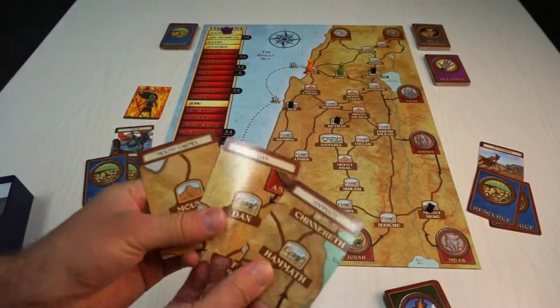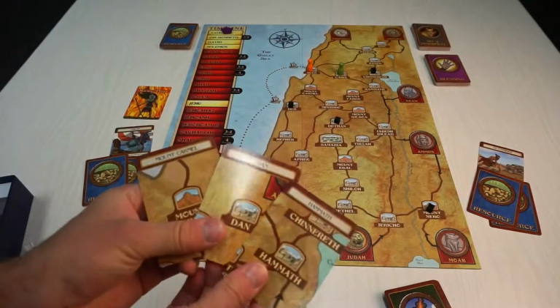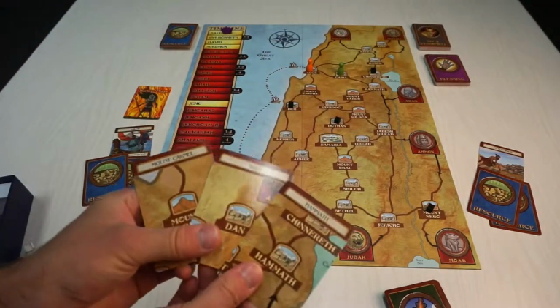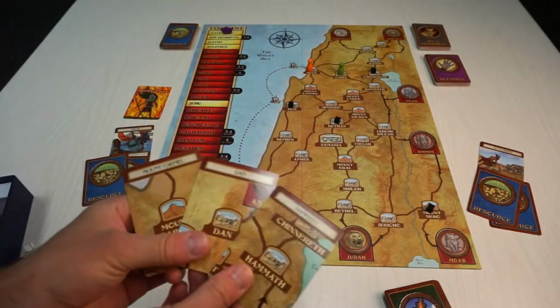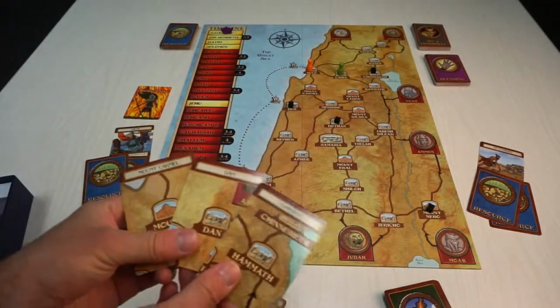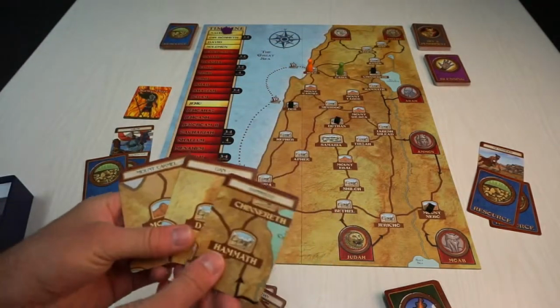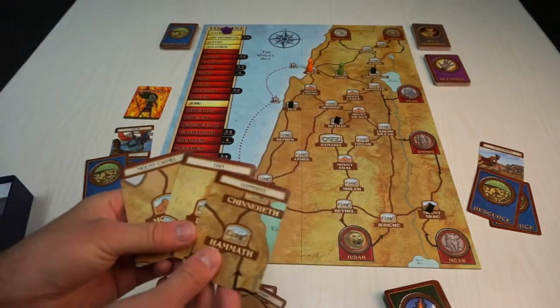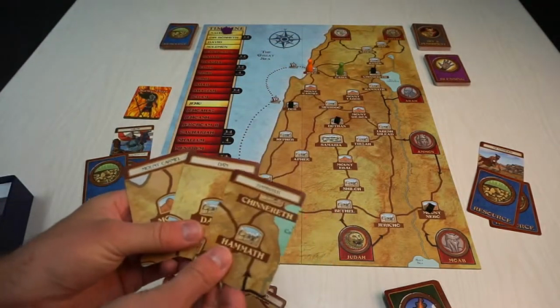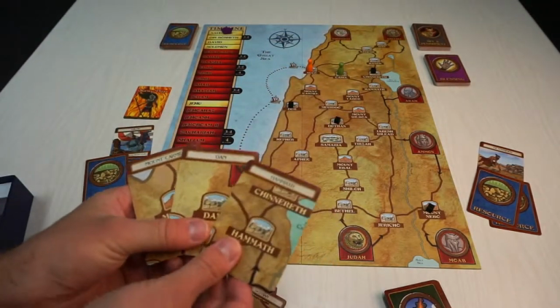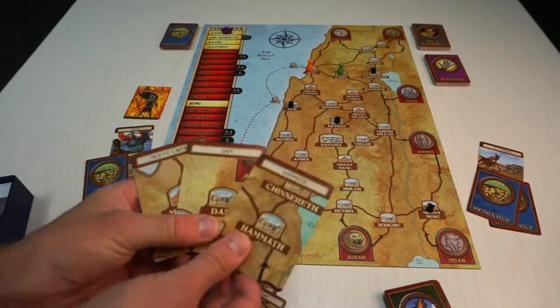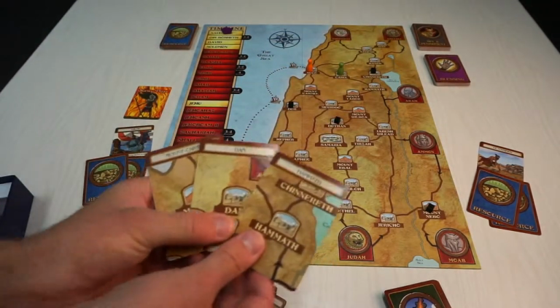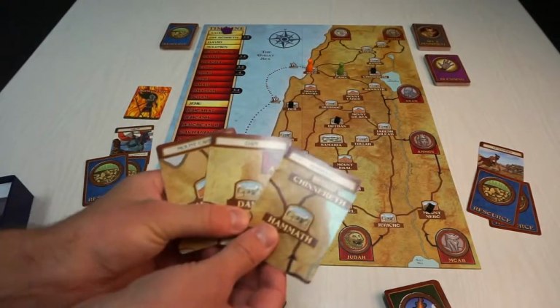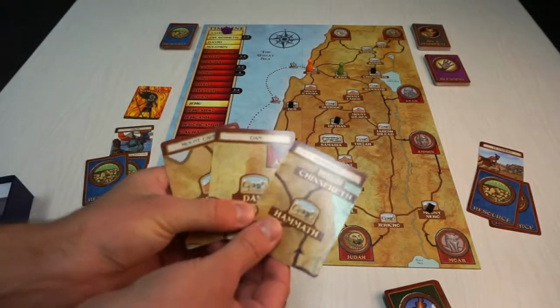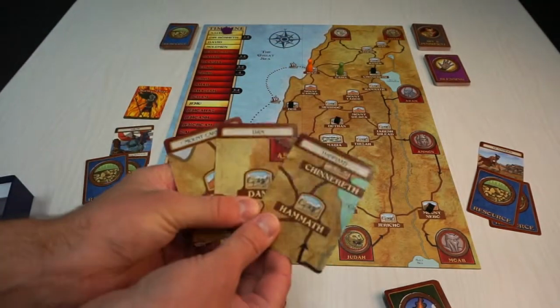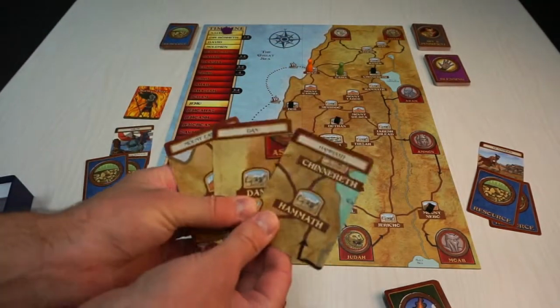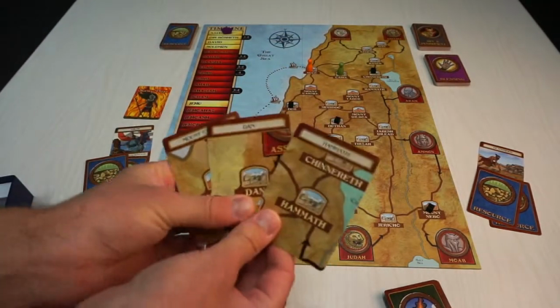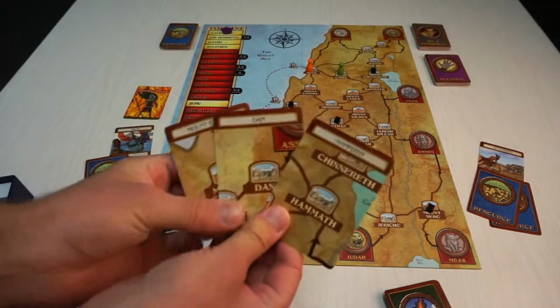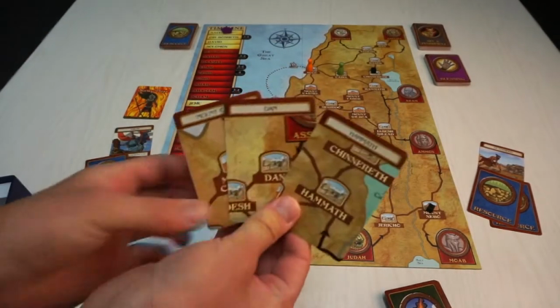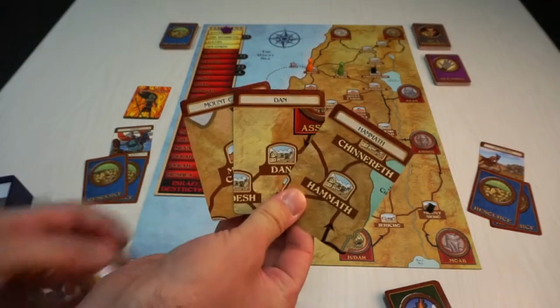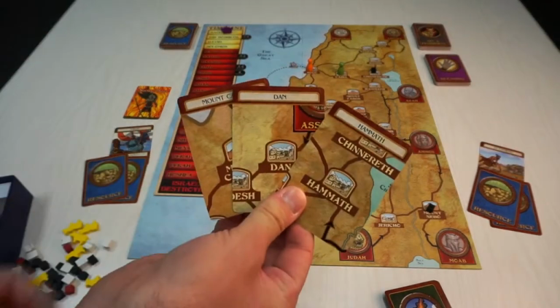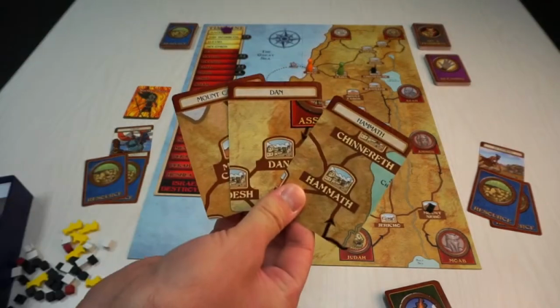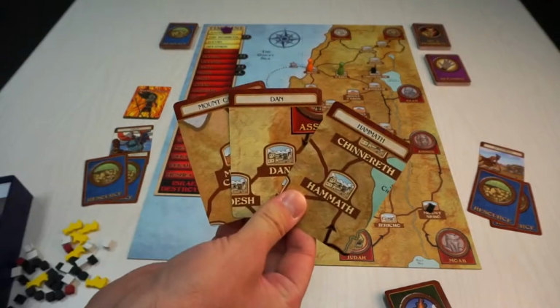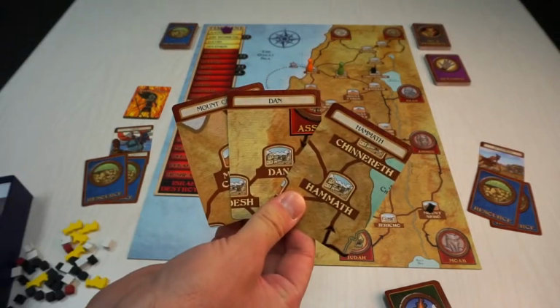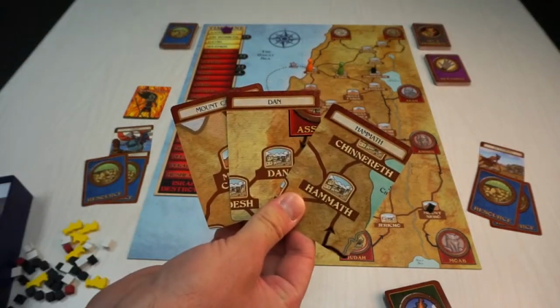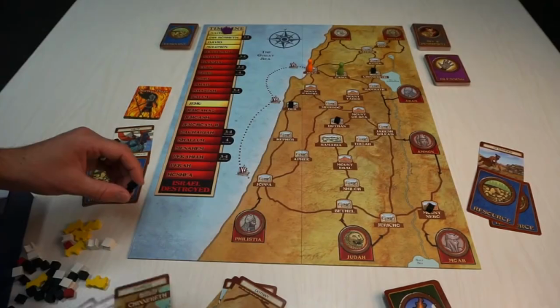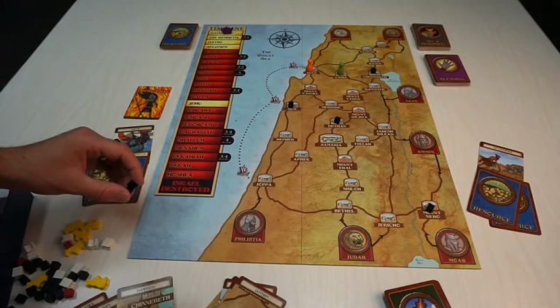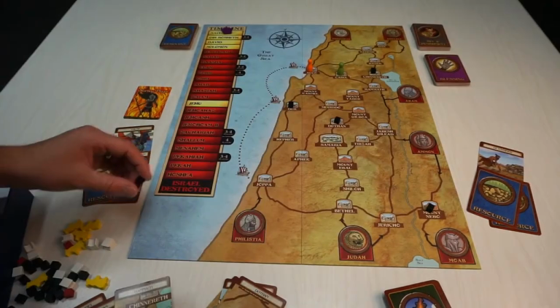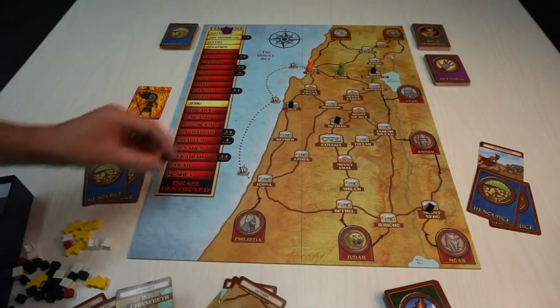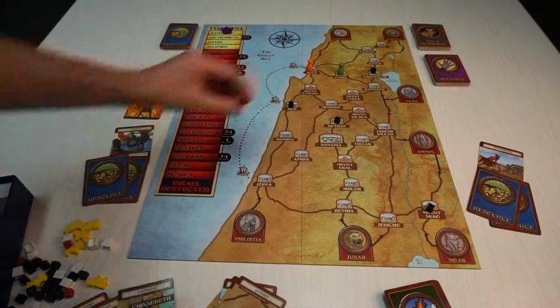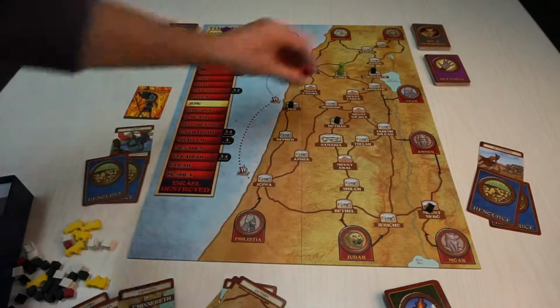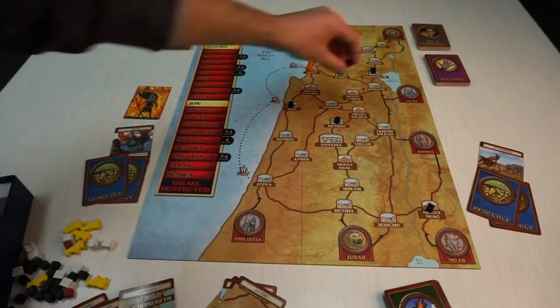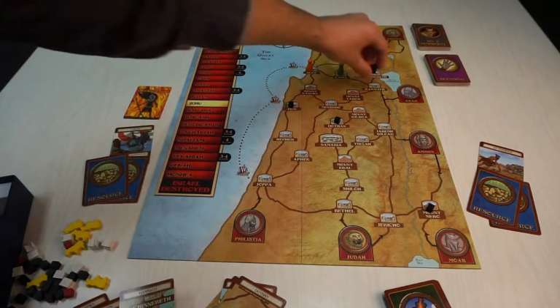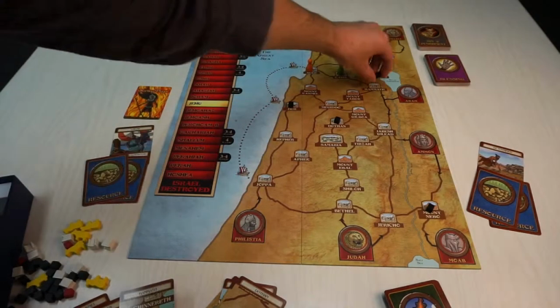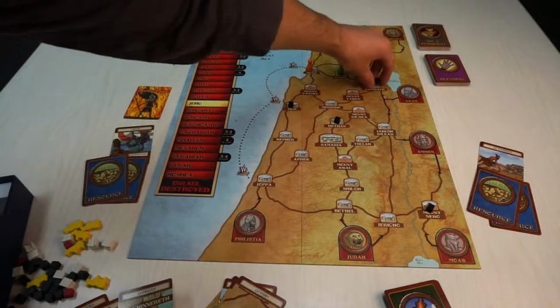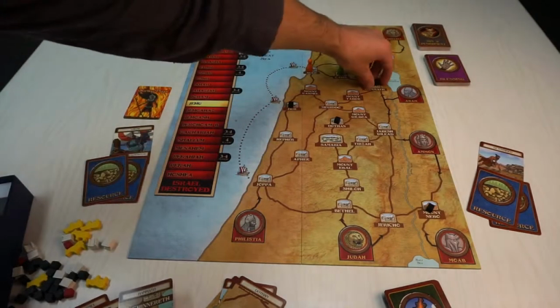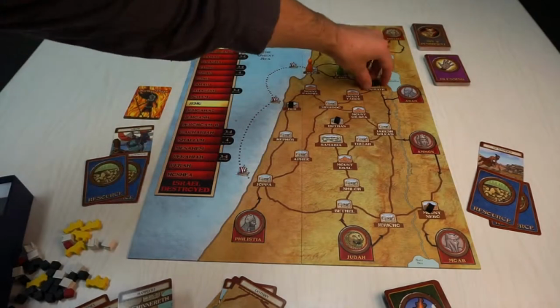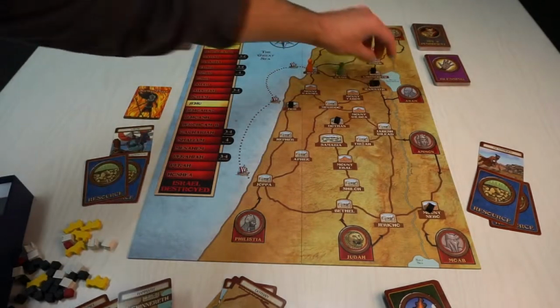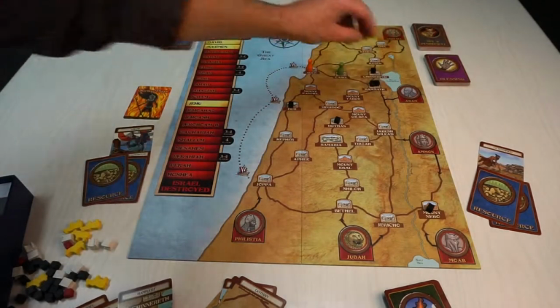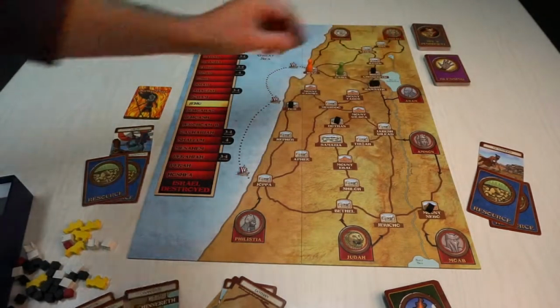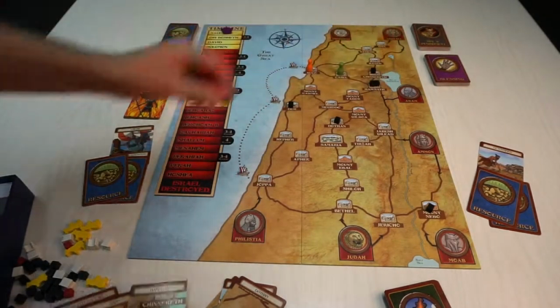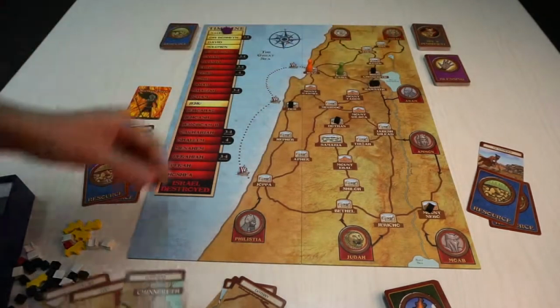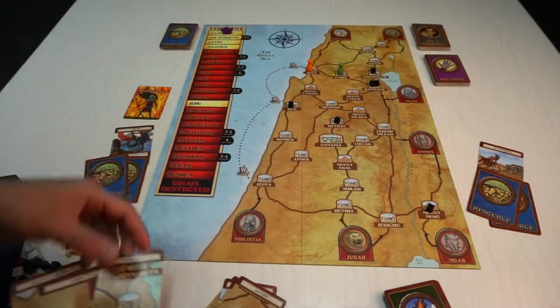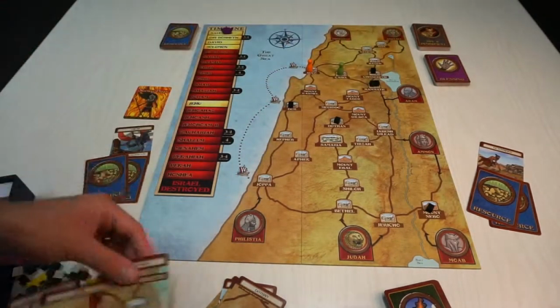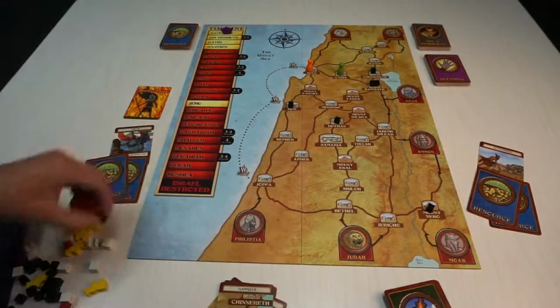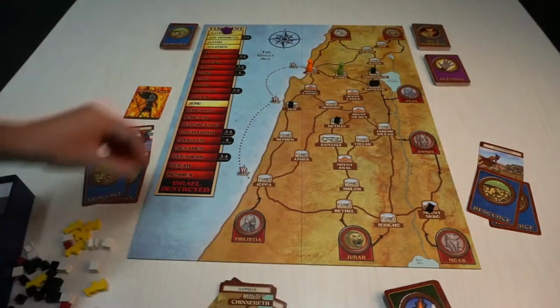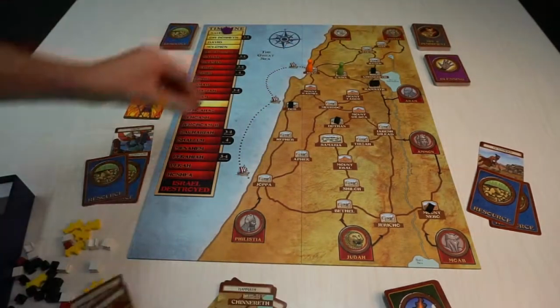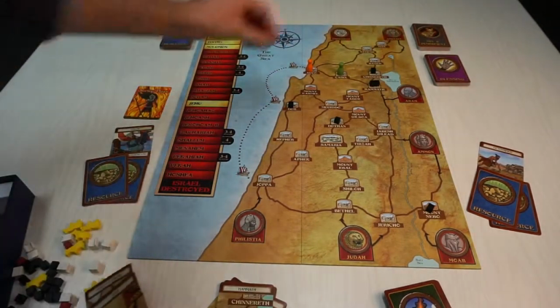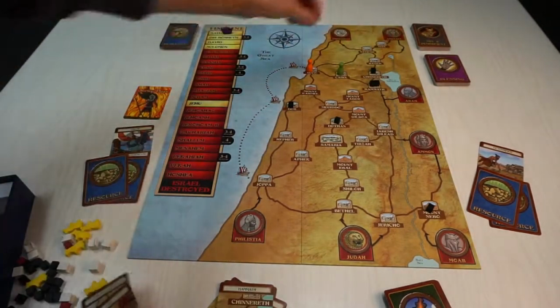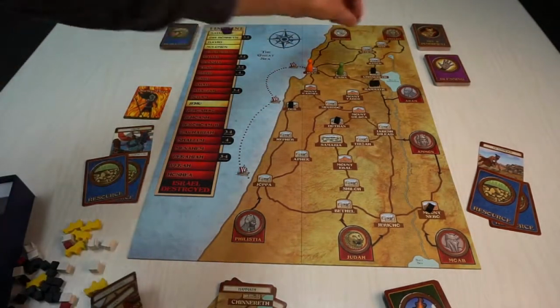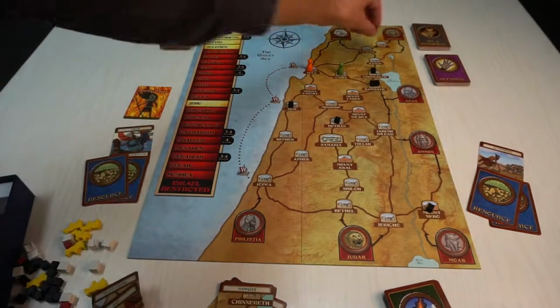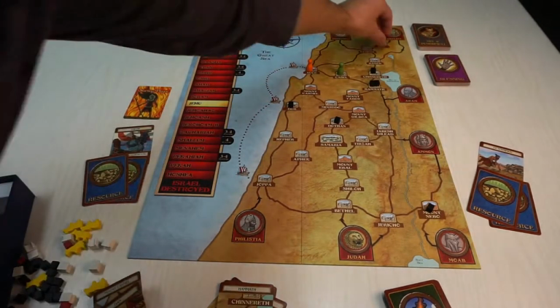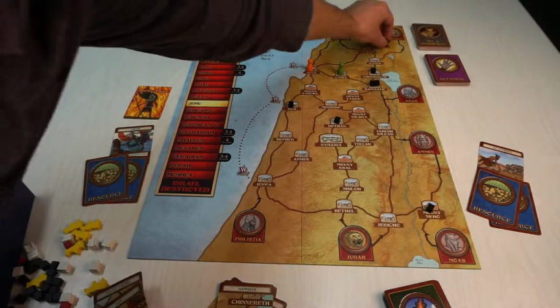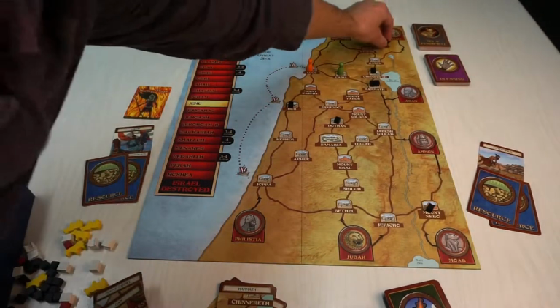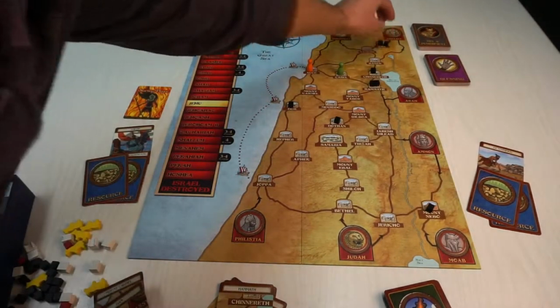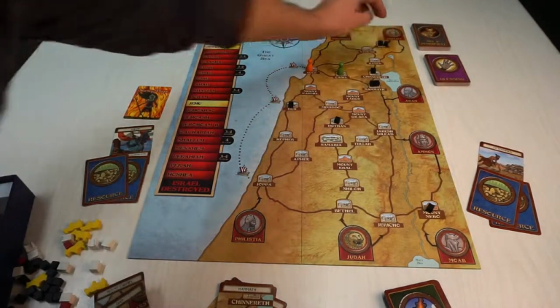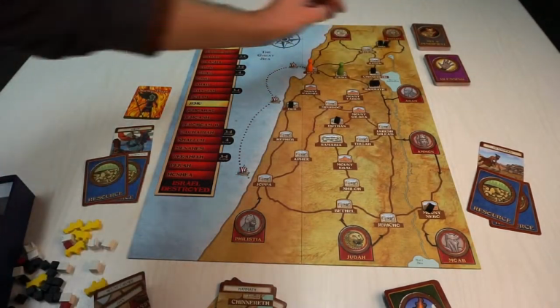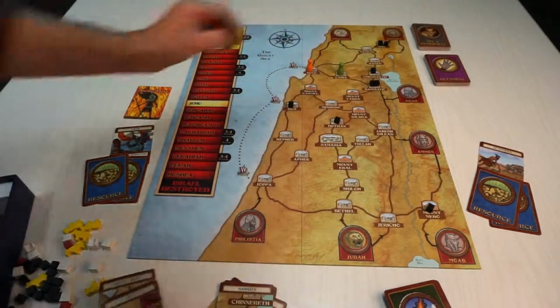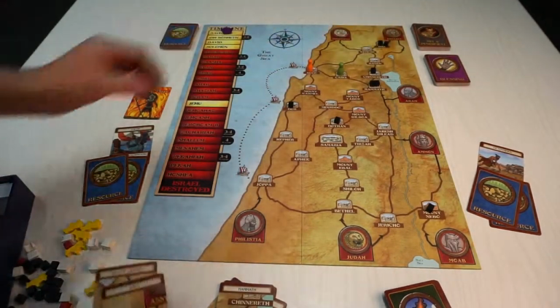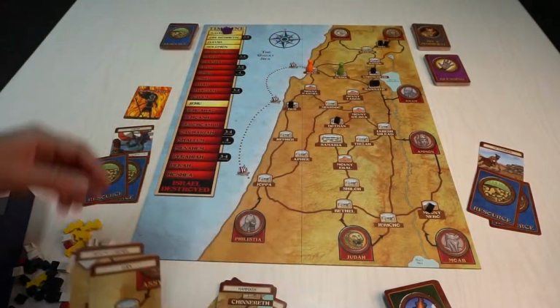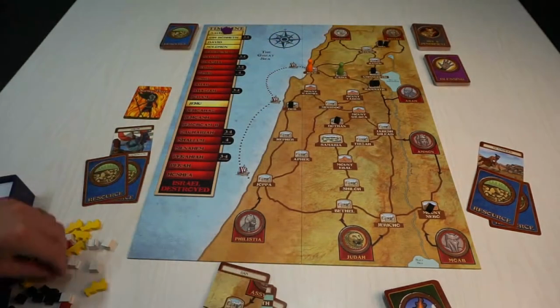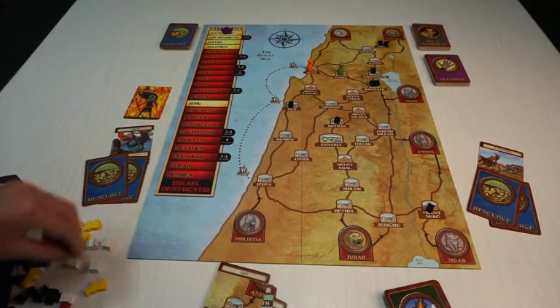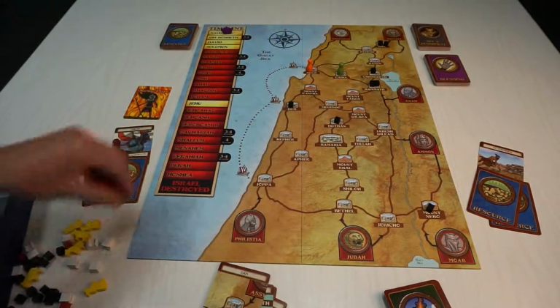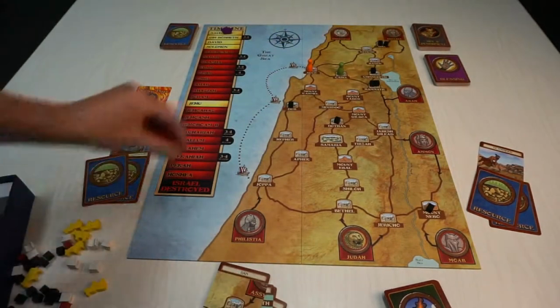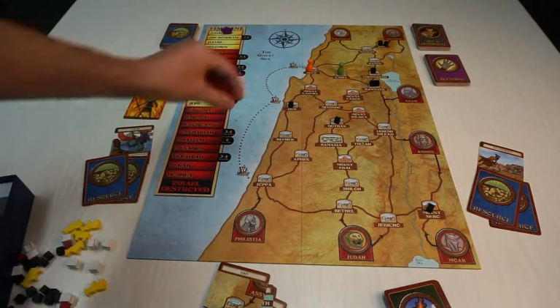Next, draw 1 plus the number of players numbered location cards, and place 2 sin cubes on each of those locations.